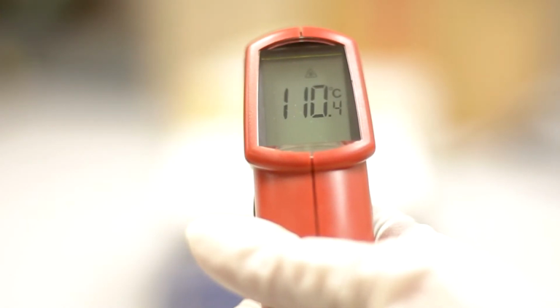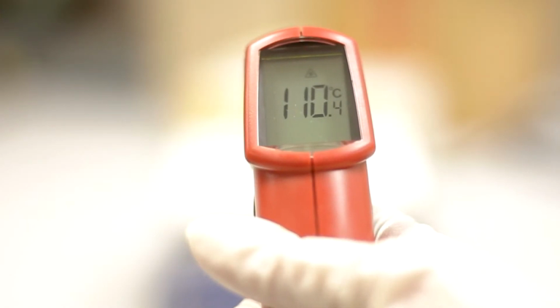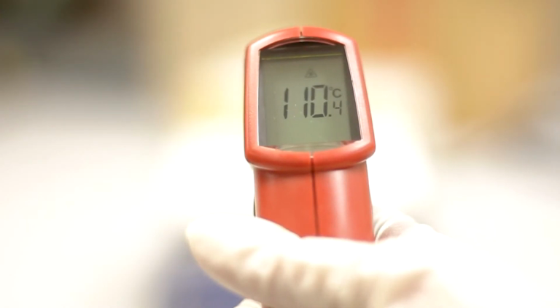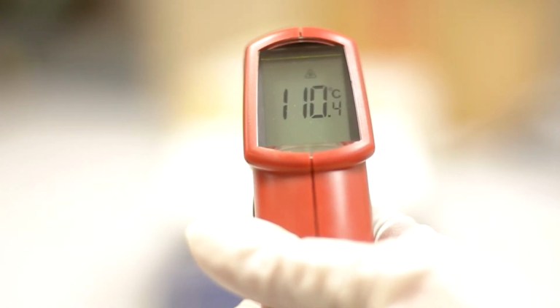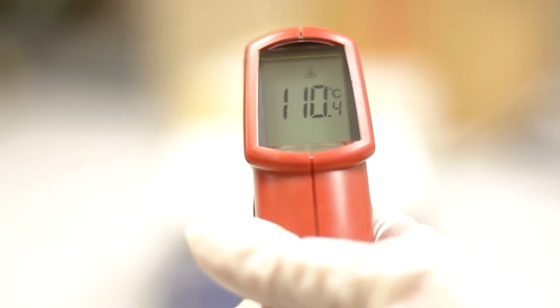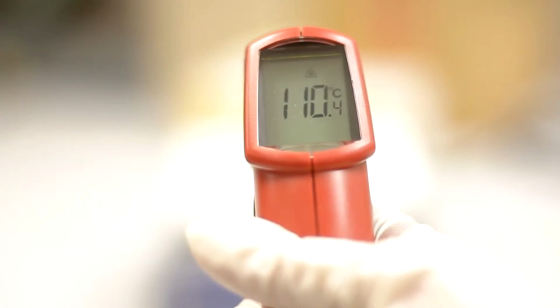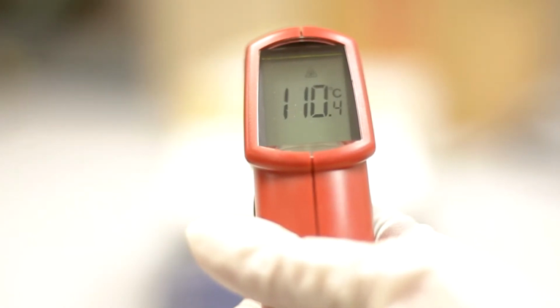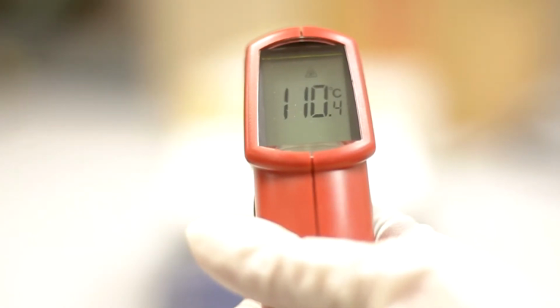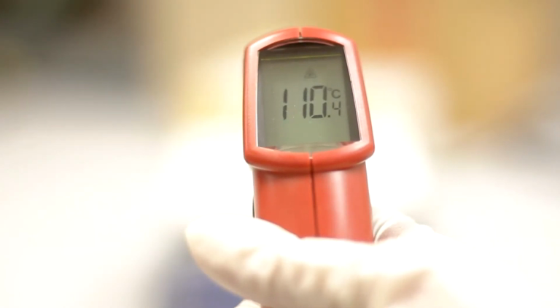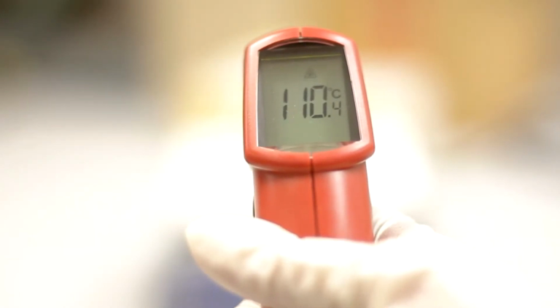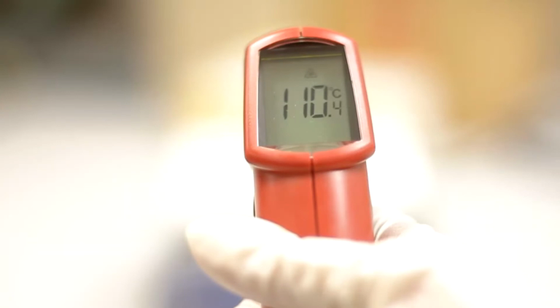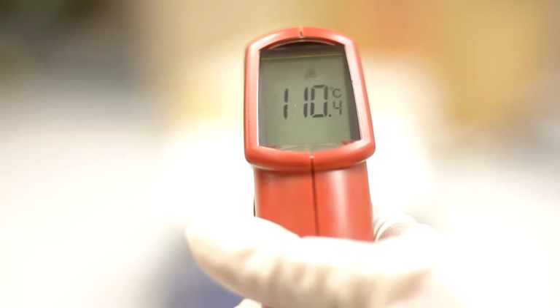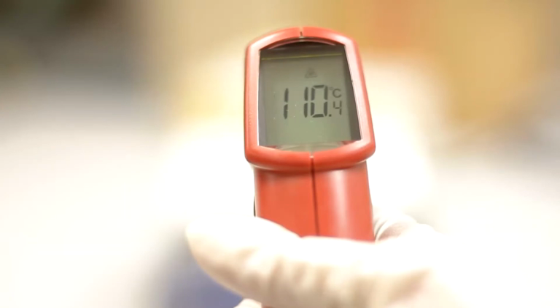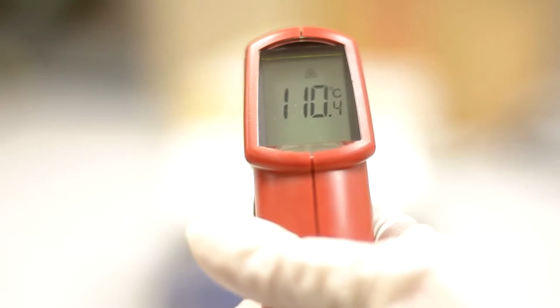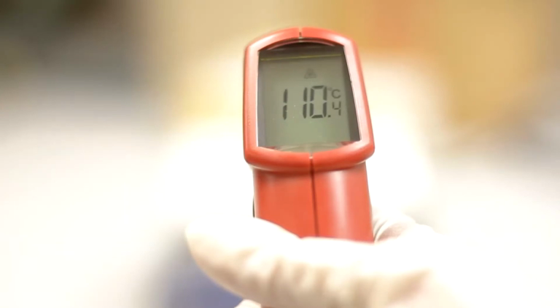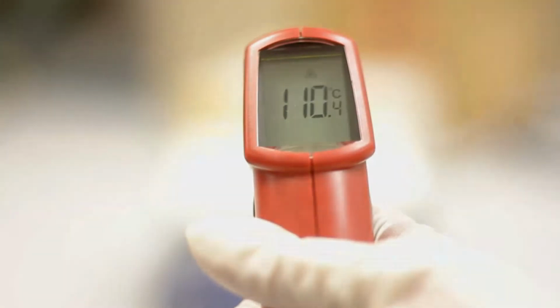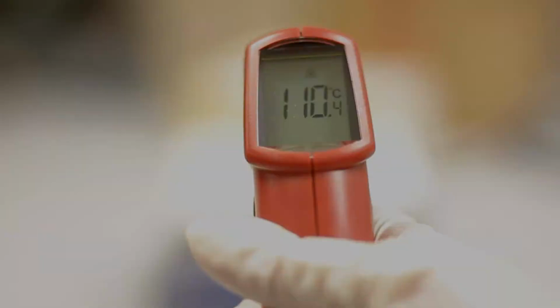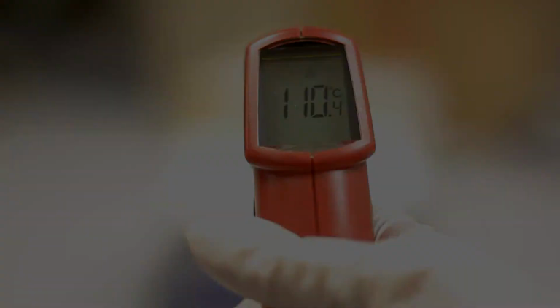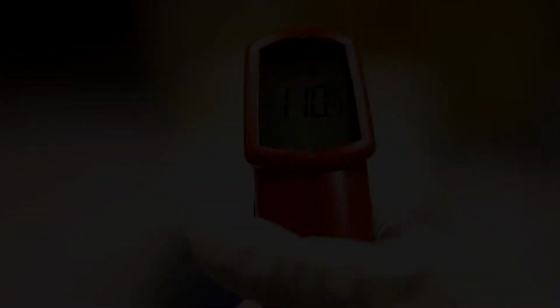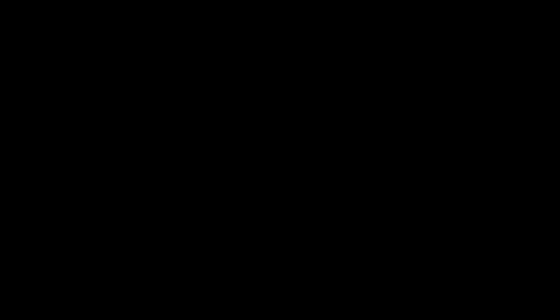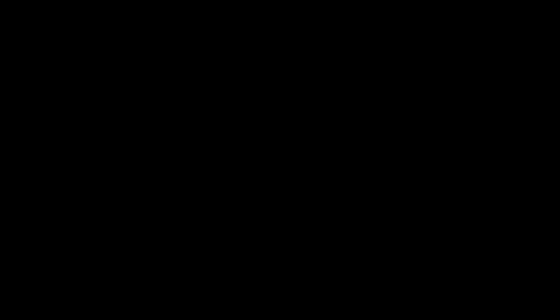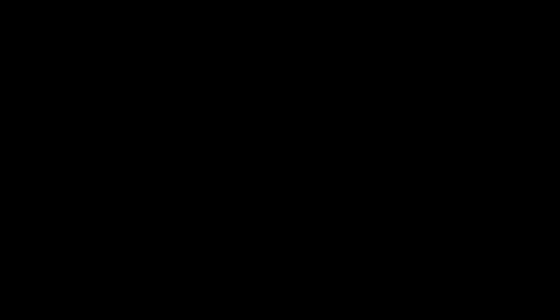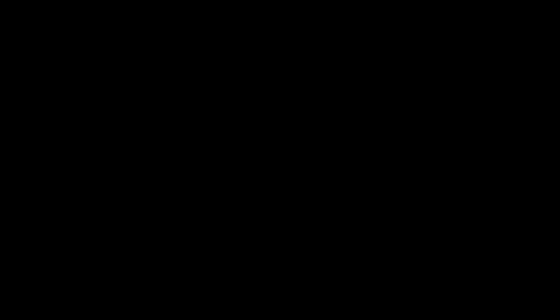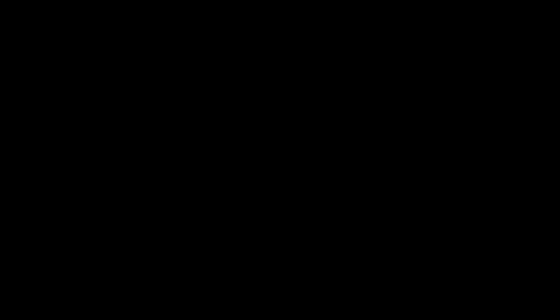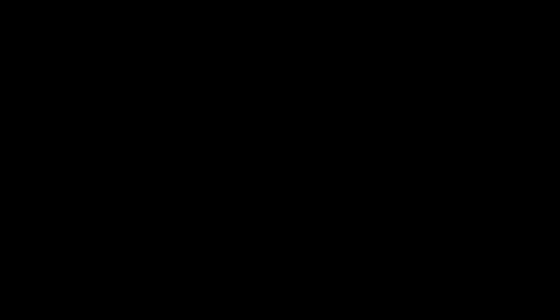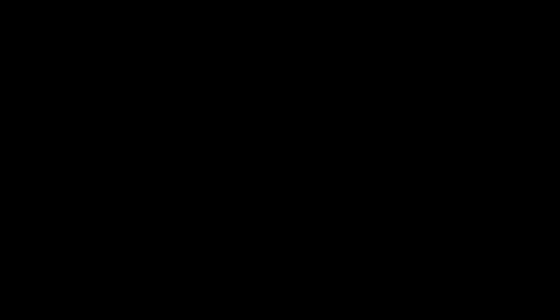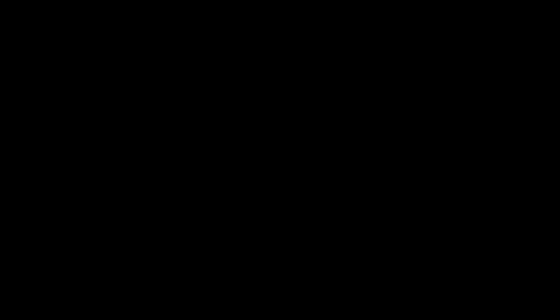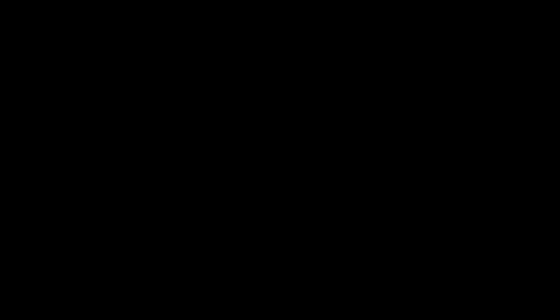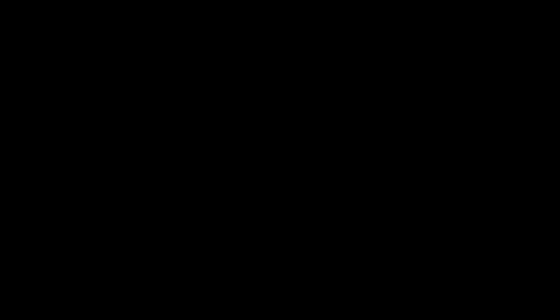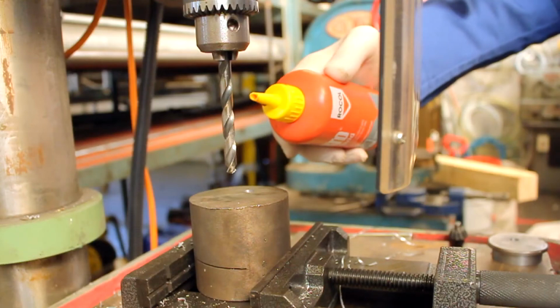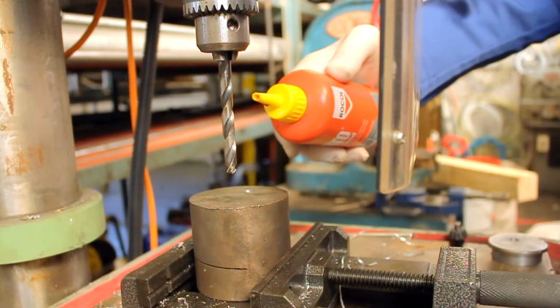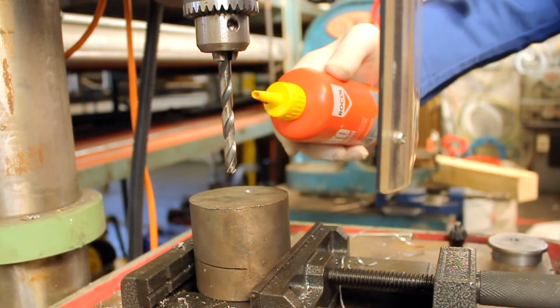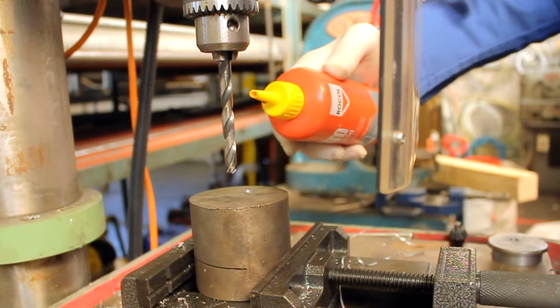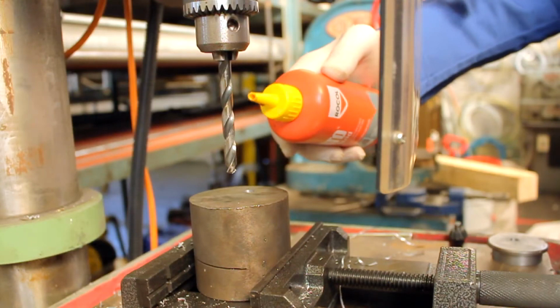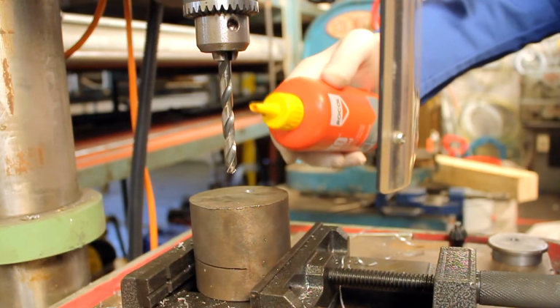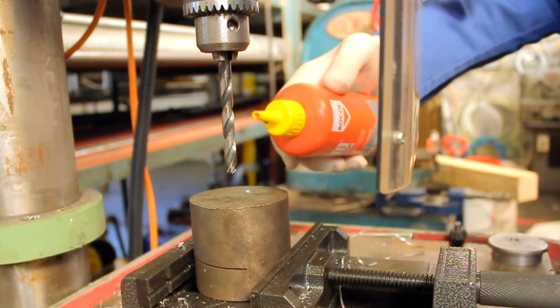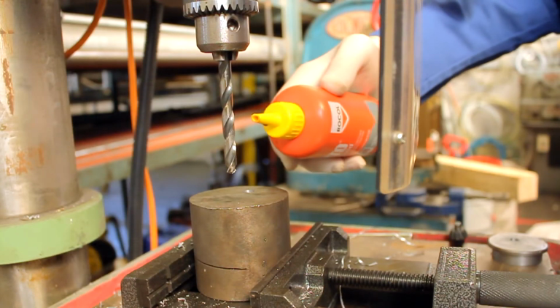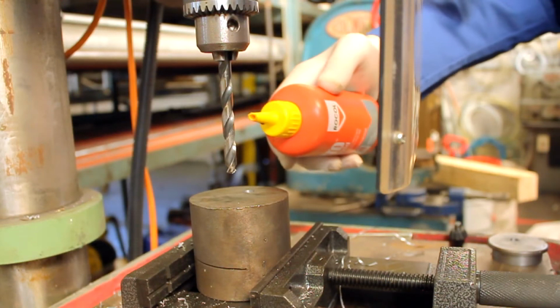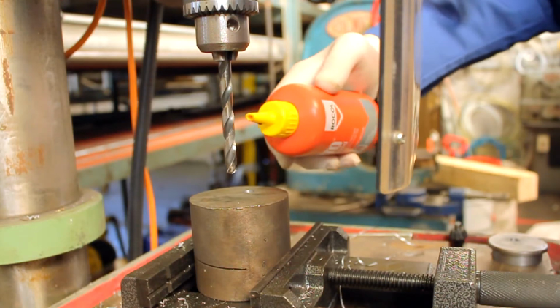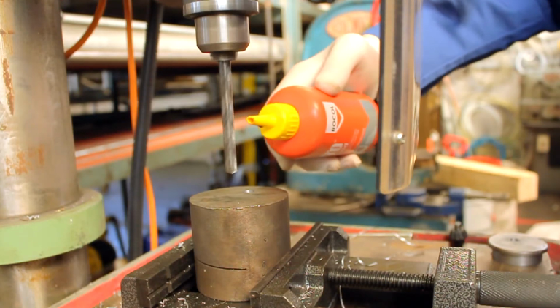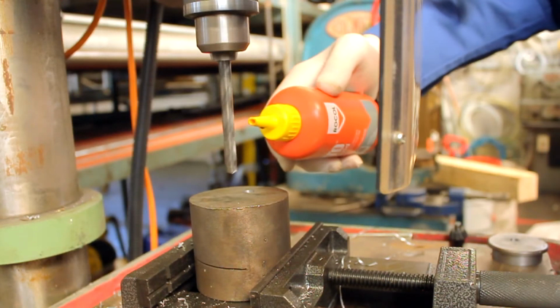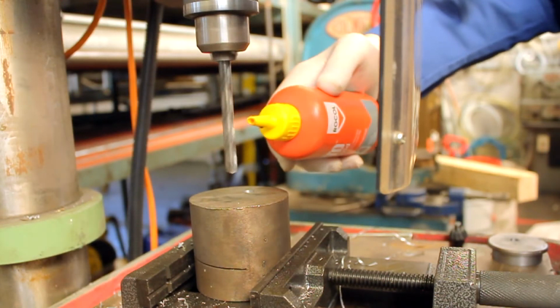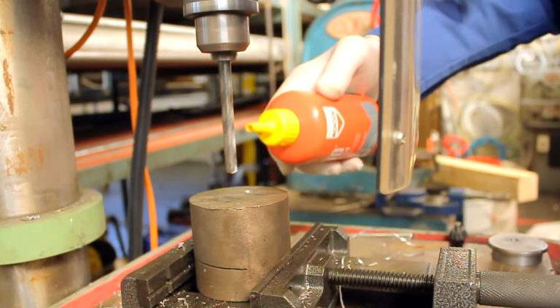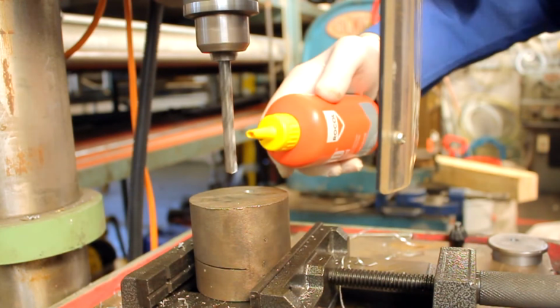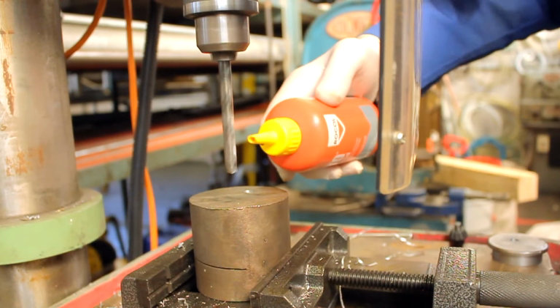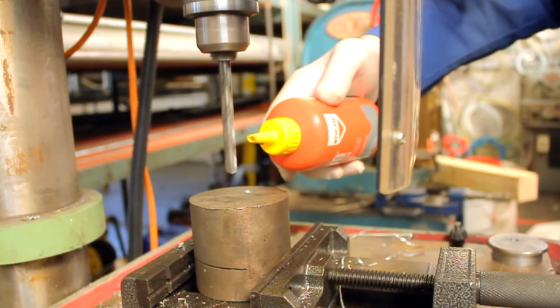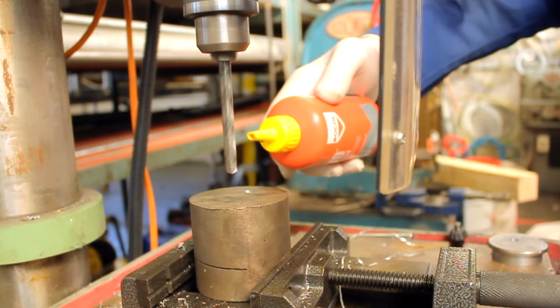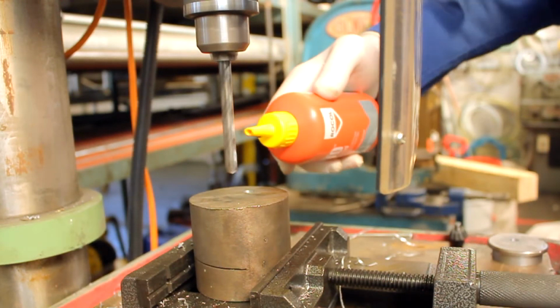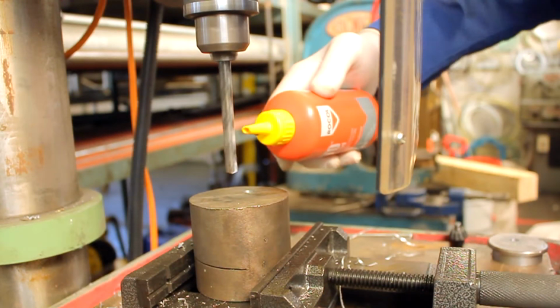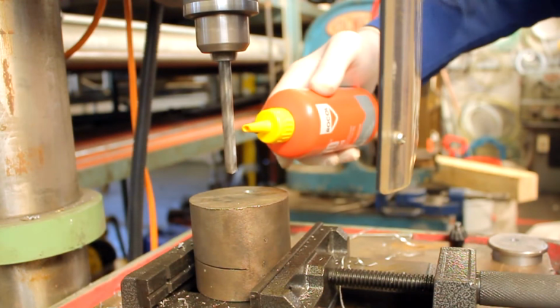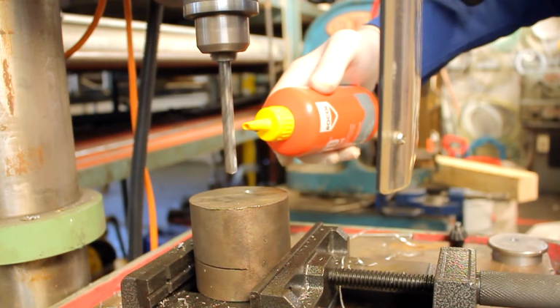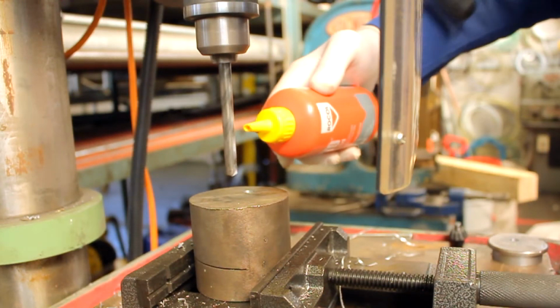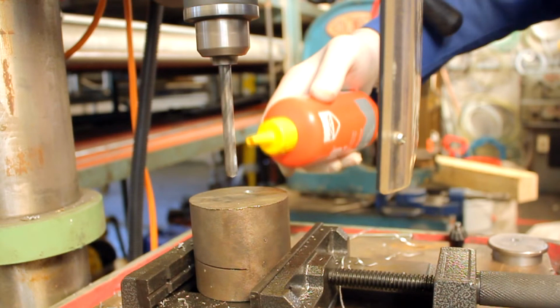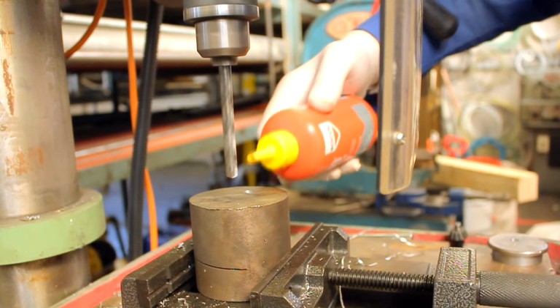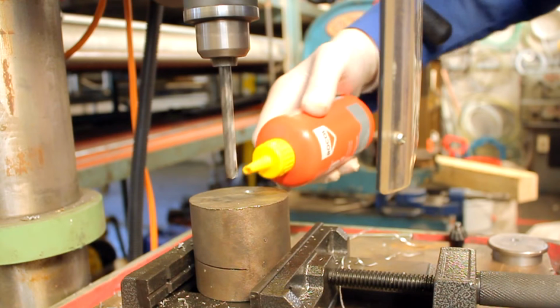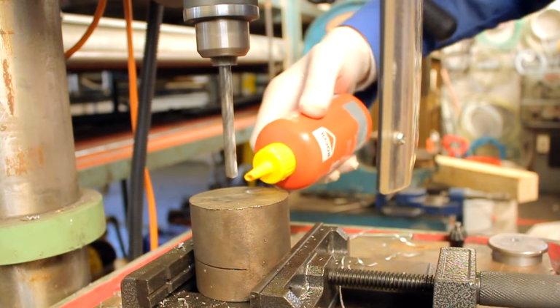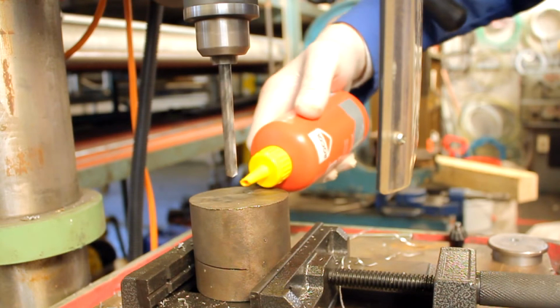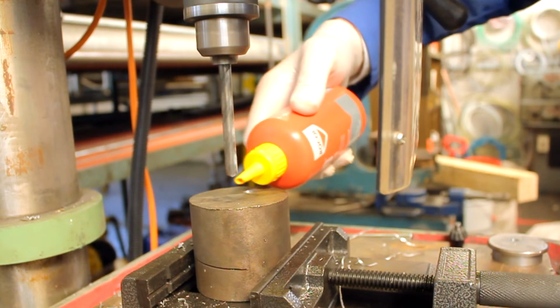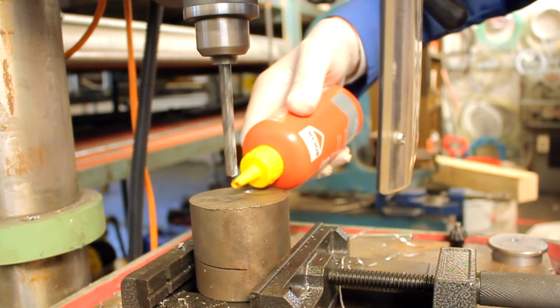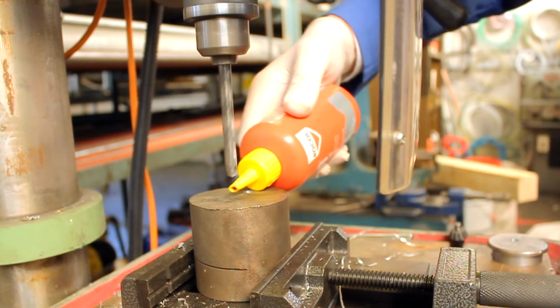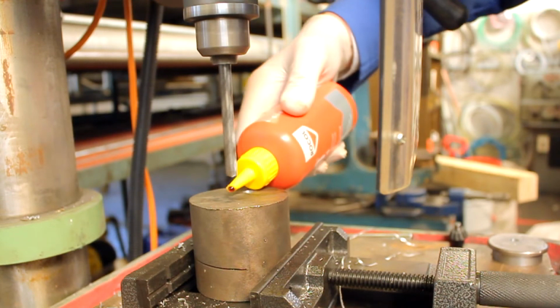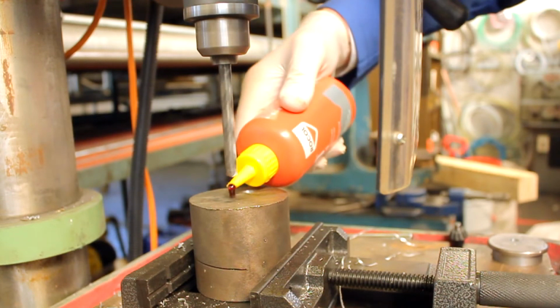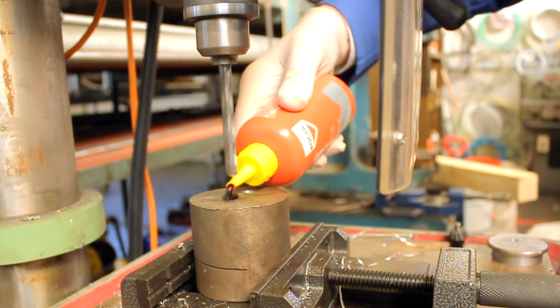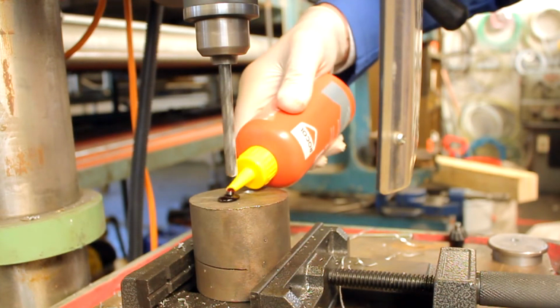Now let's do the same test with RTD. RTD Liquid is hand applied straight to the cutting operation through the use of a squeezy bottle.